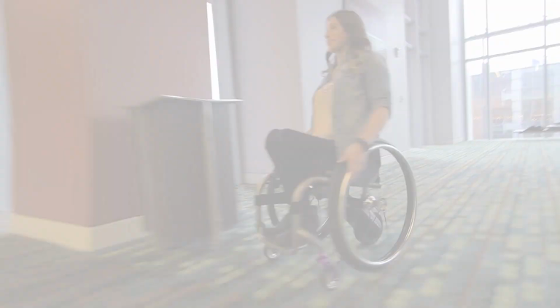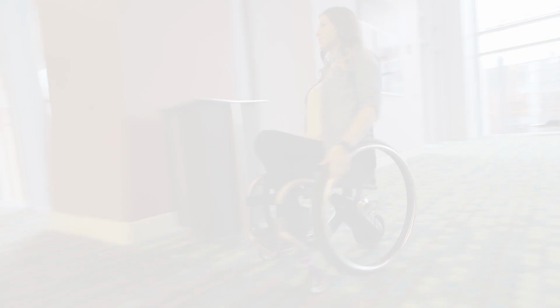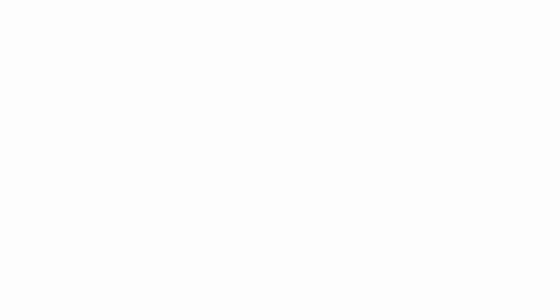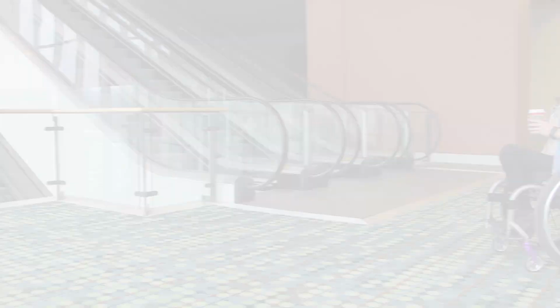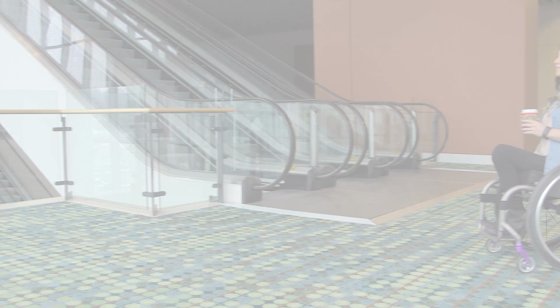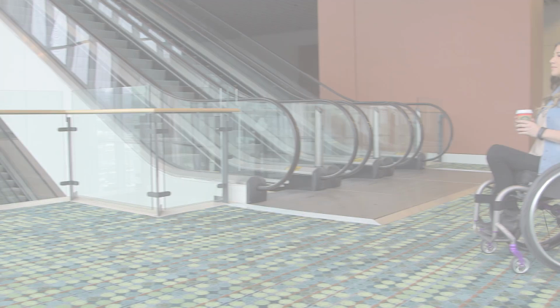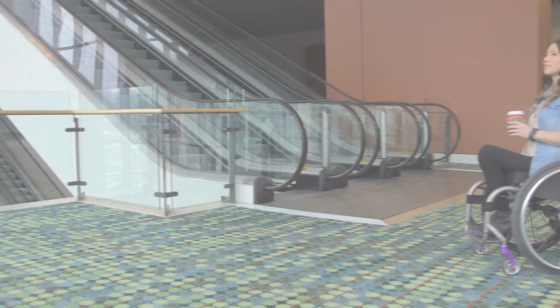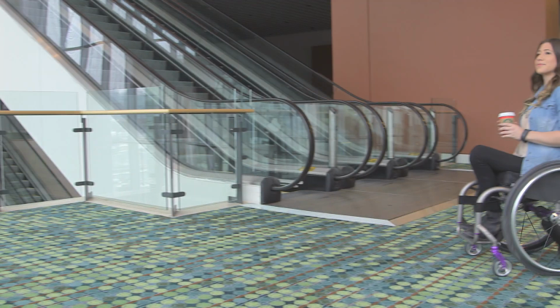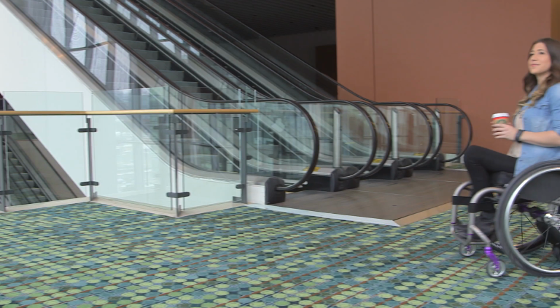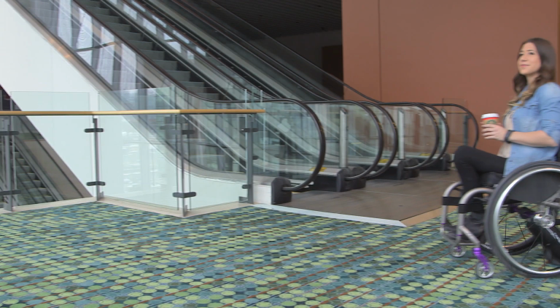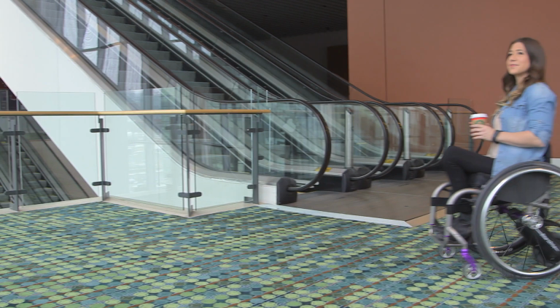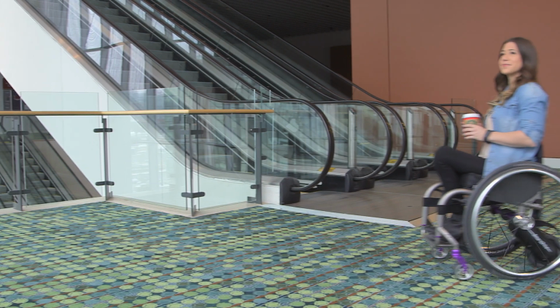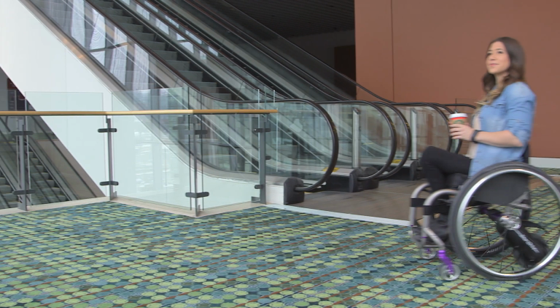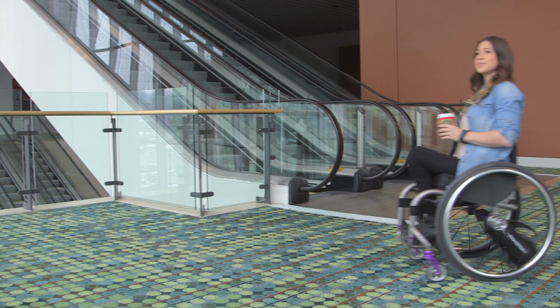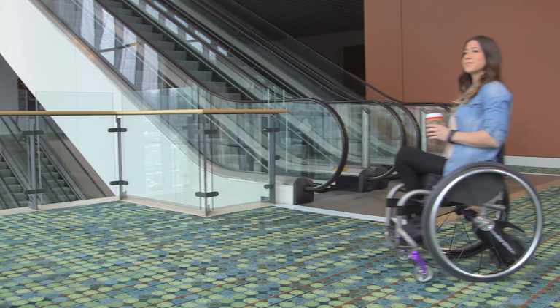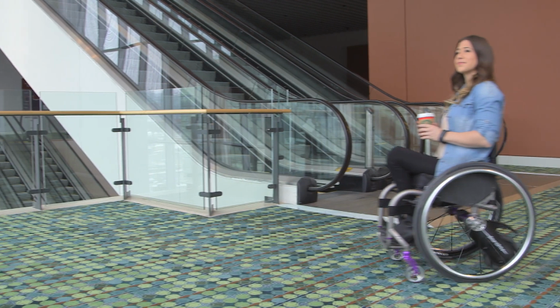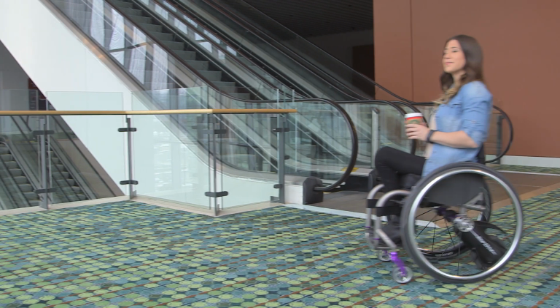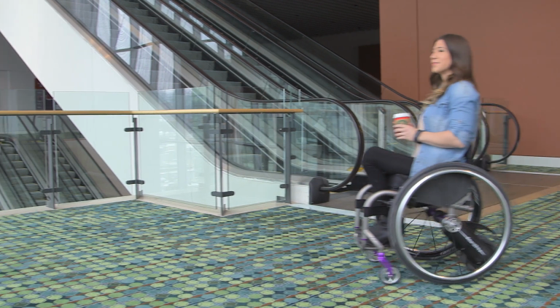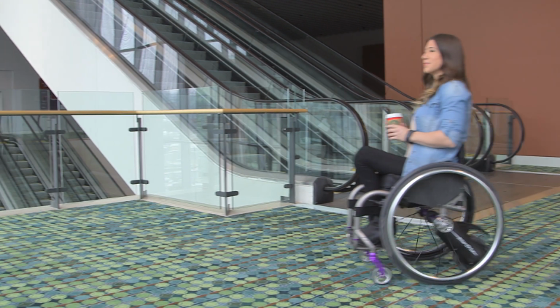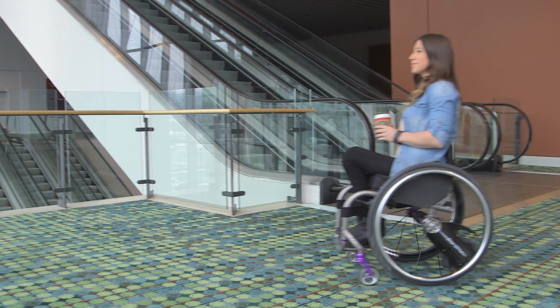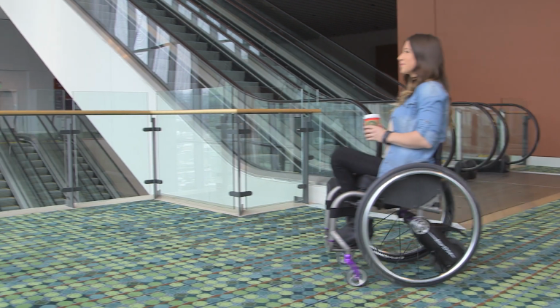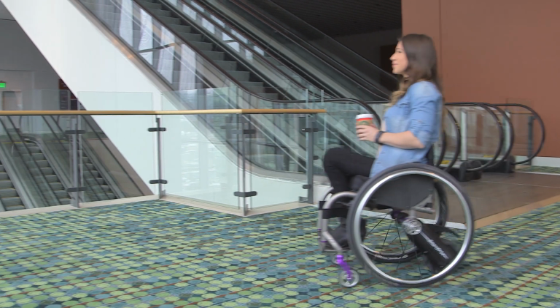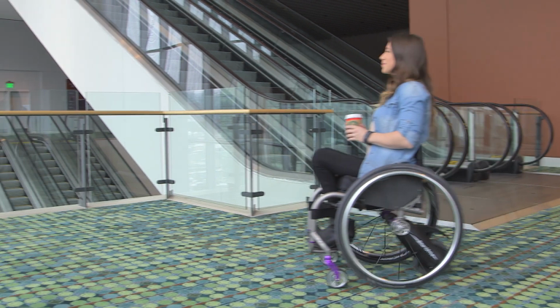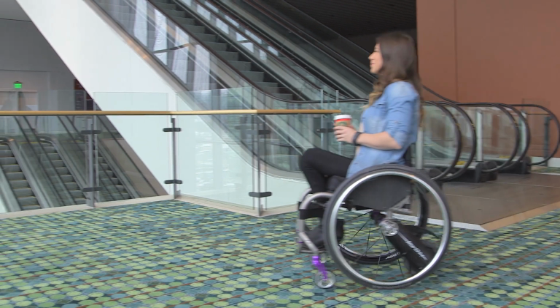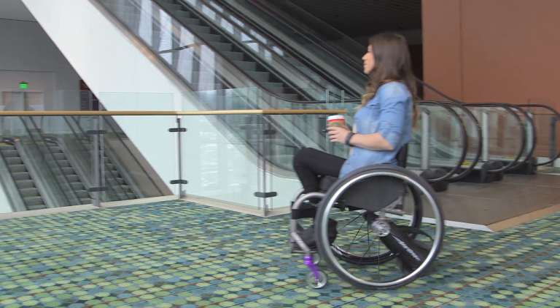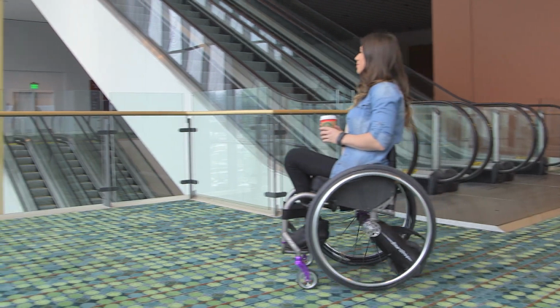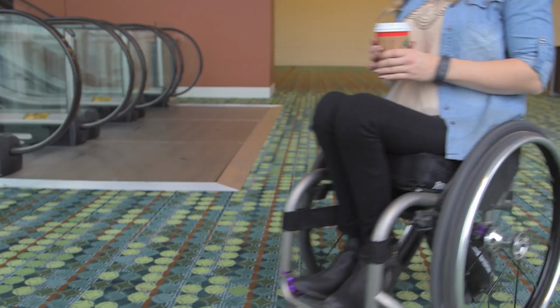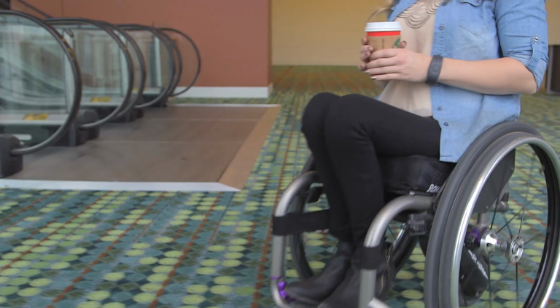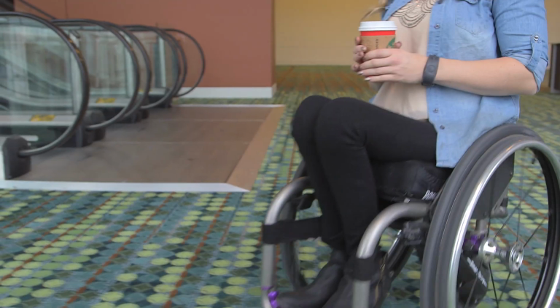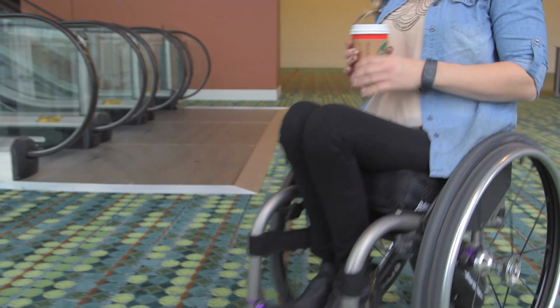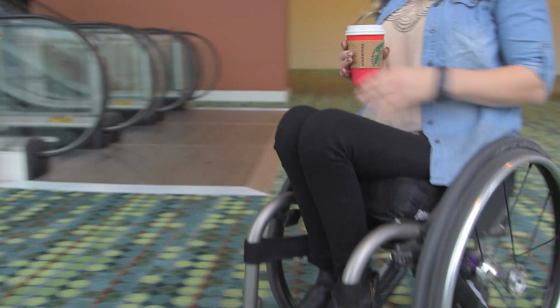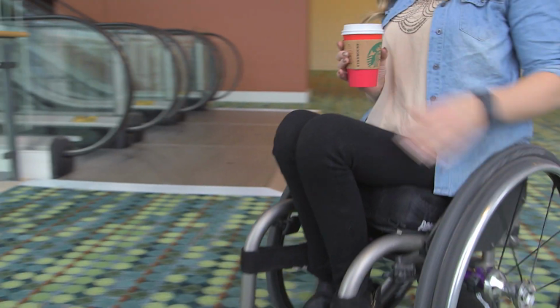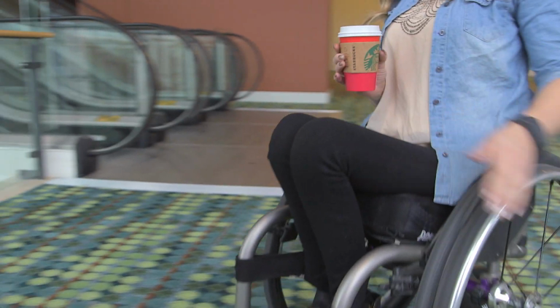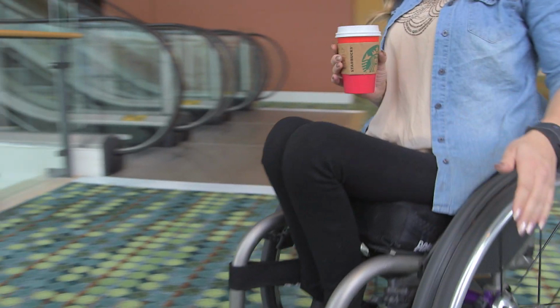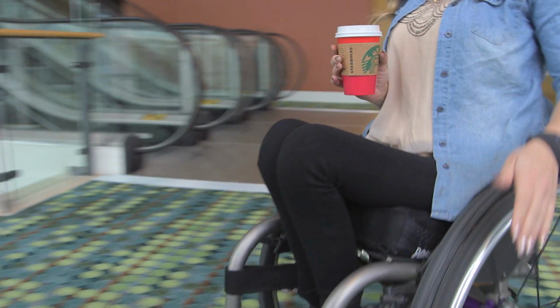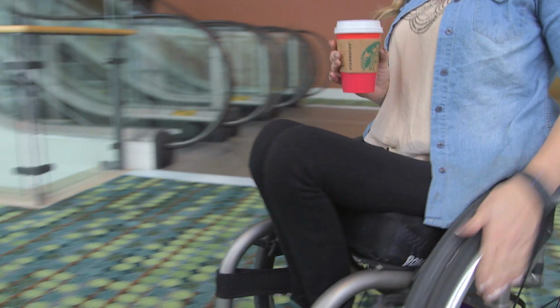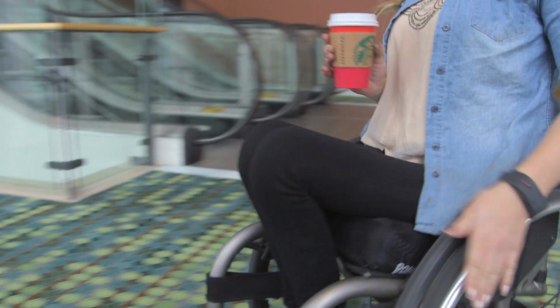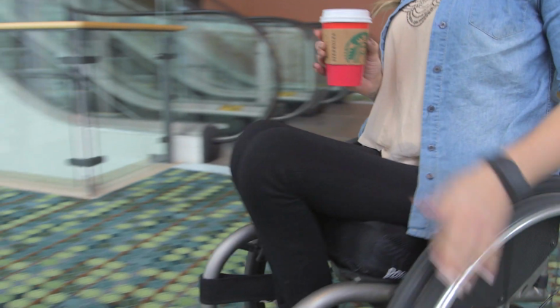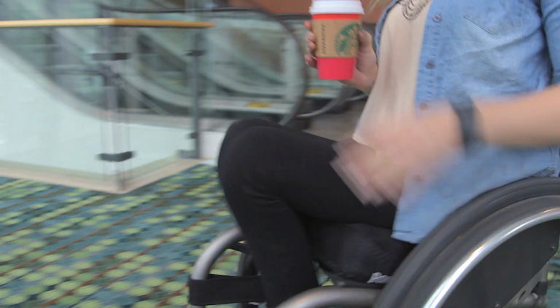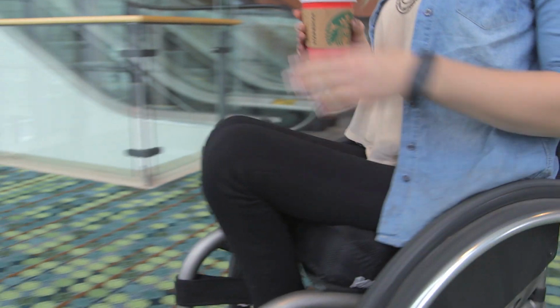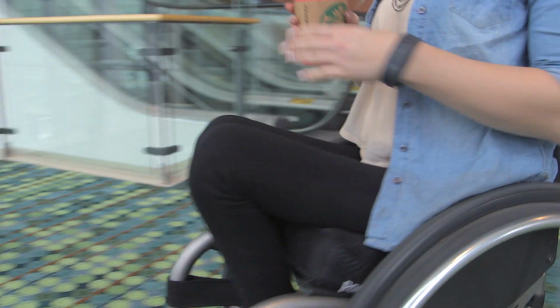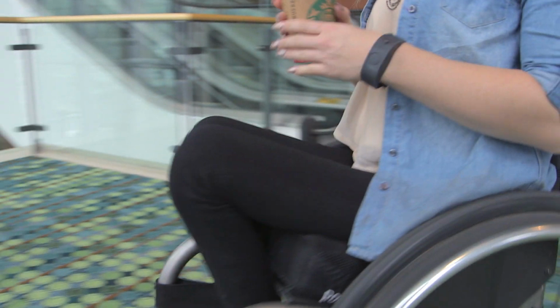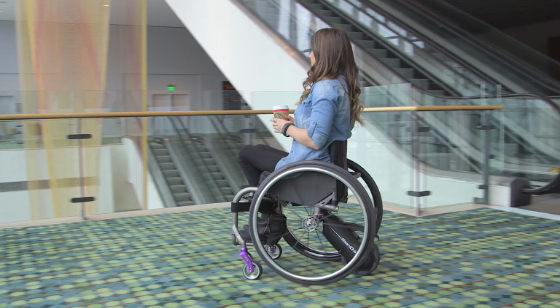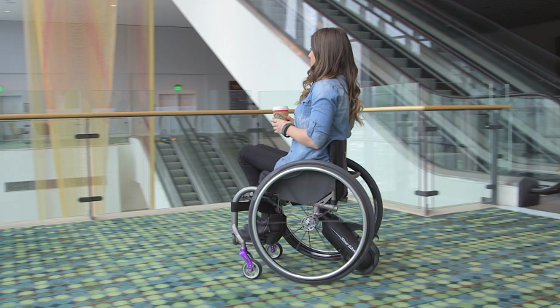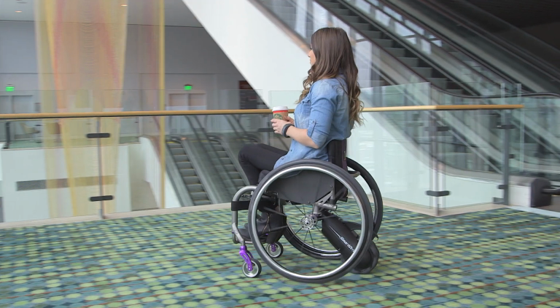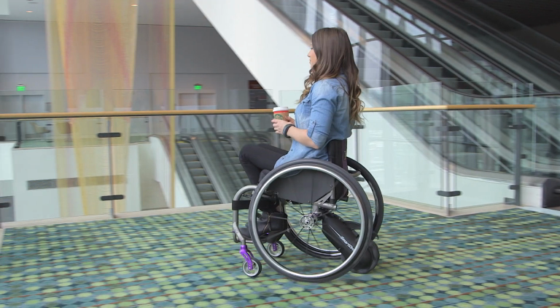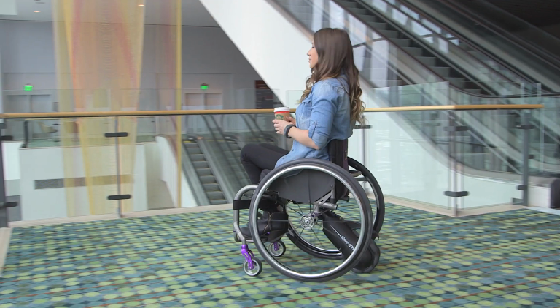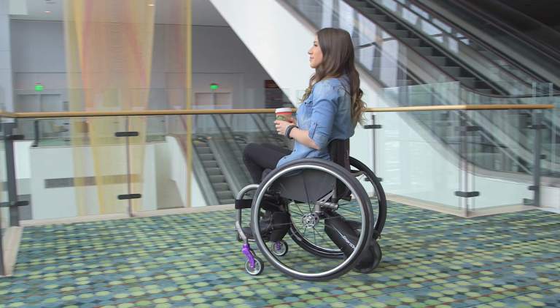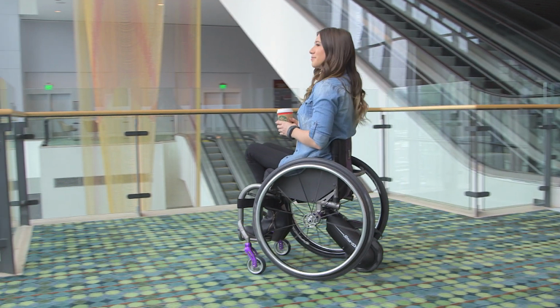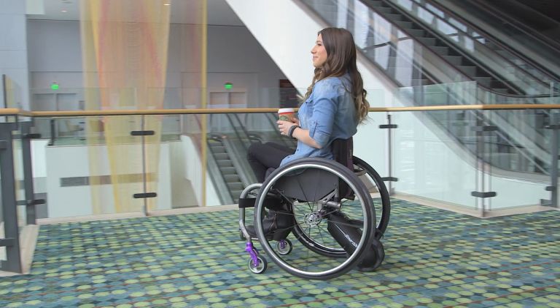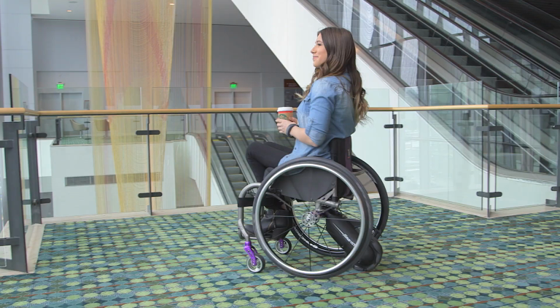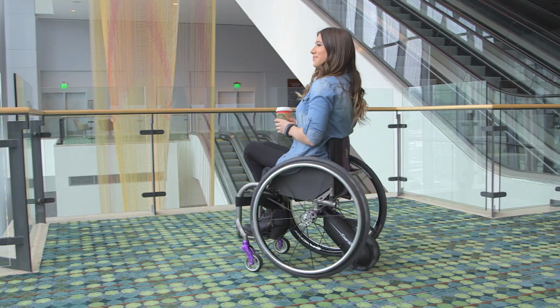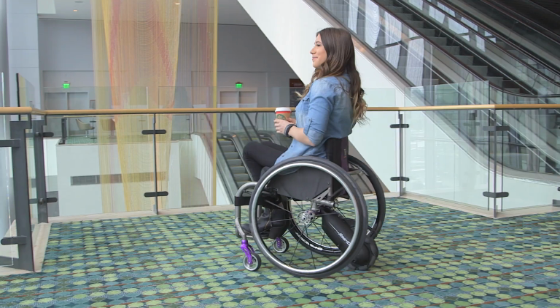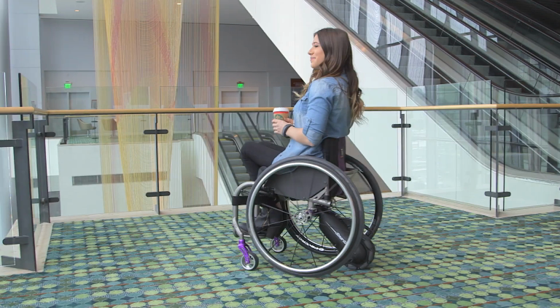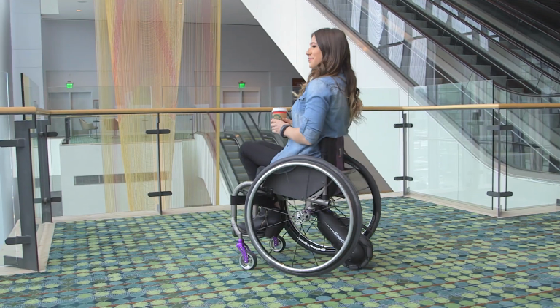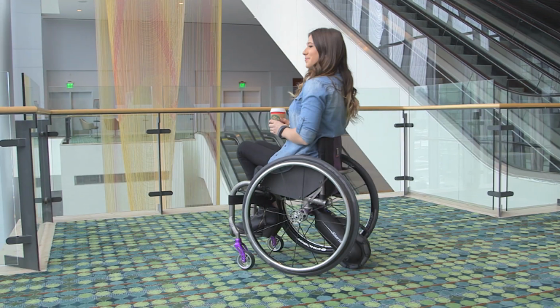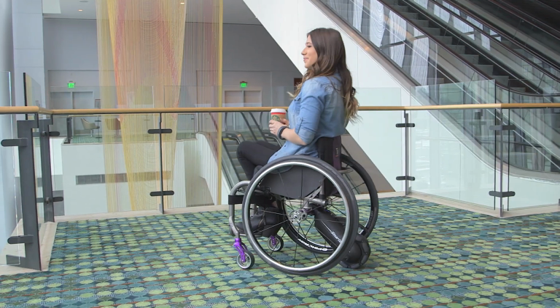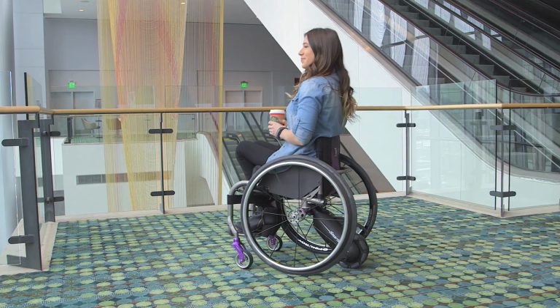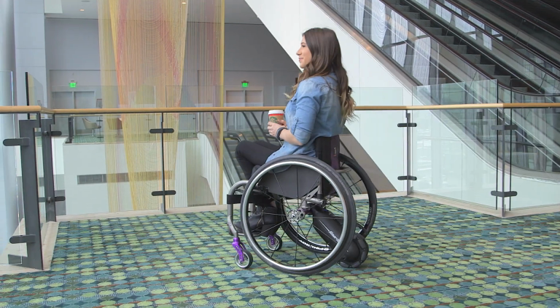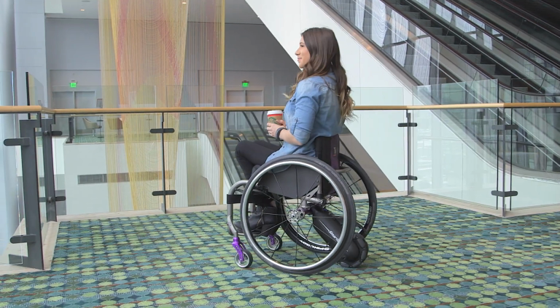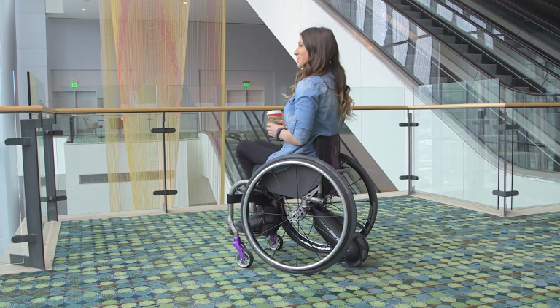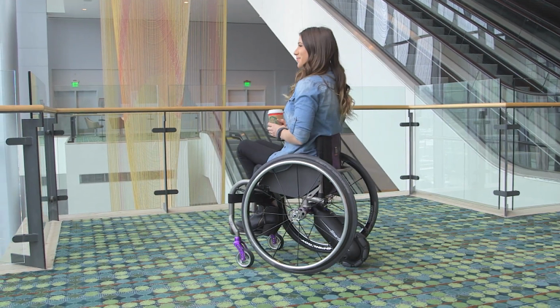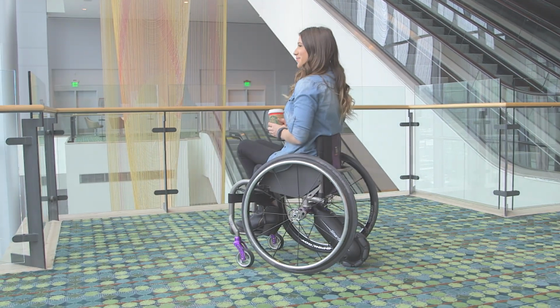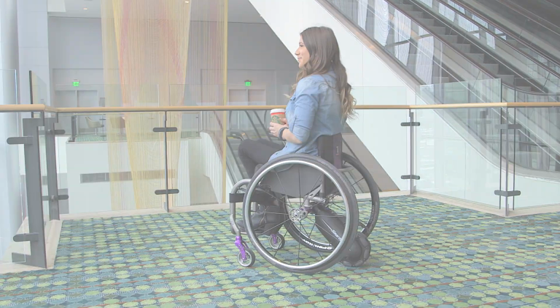To stop the motor, just tap your hand and you'll coast to a stop. If you need to stop quicker, just brake on the push rims as usual.